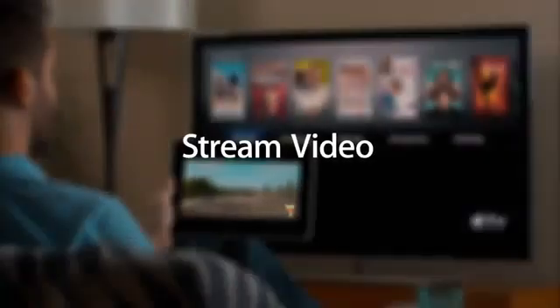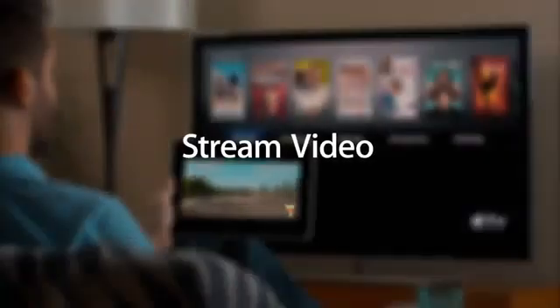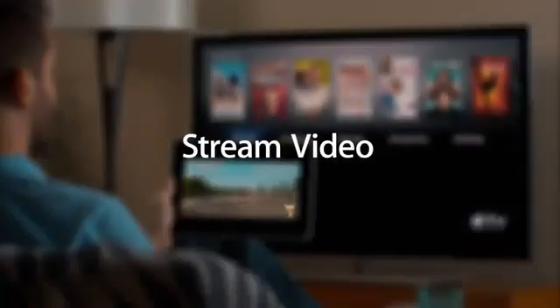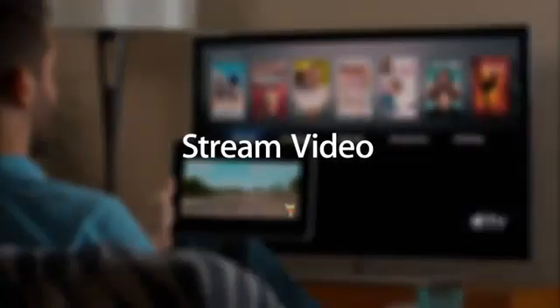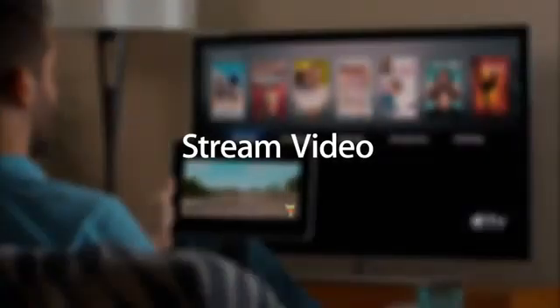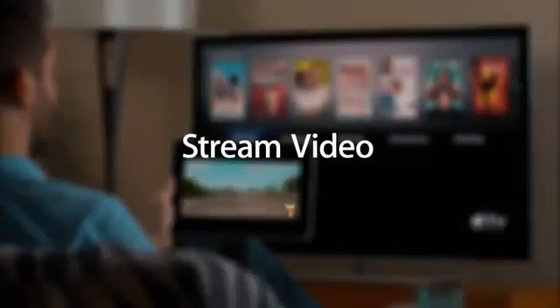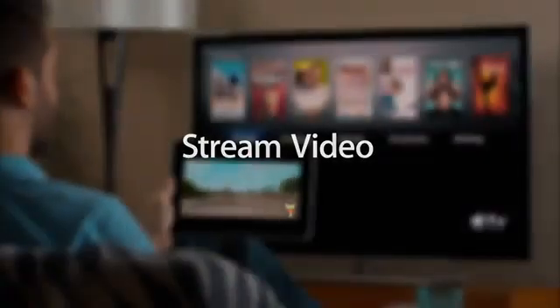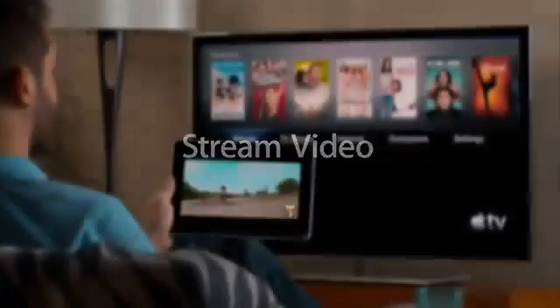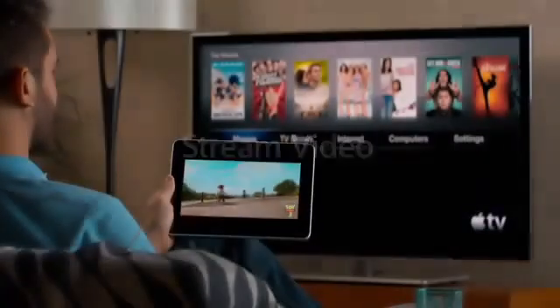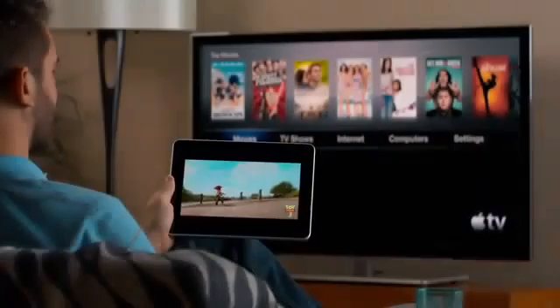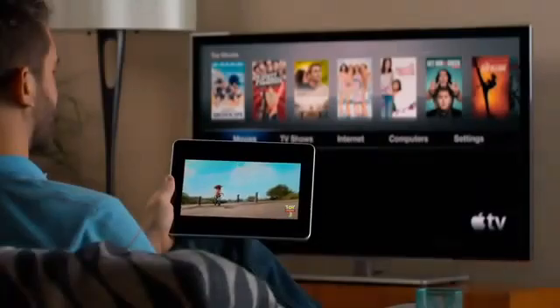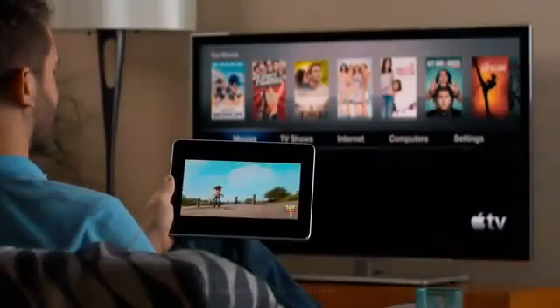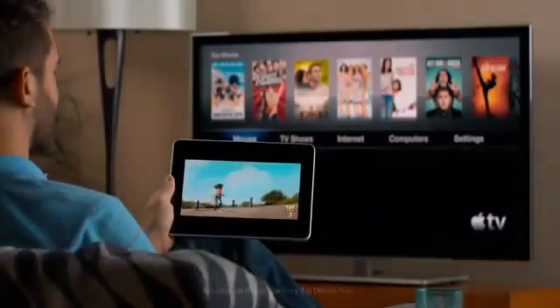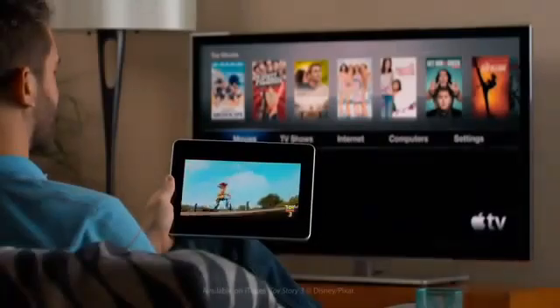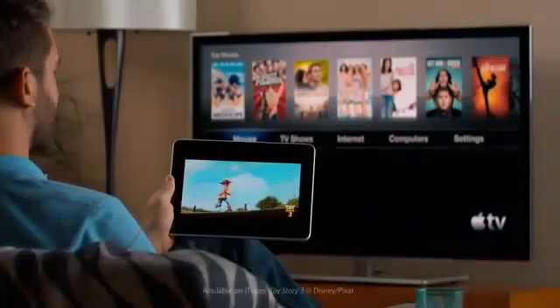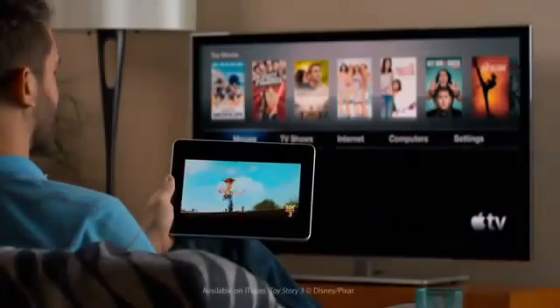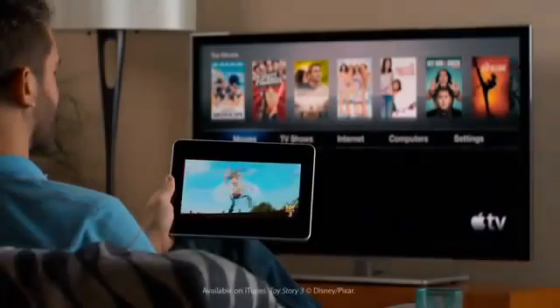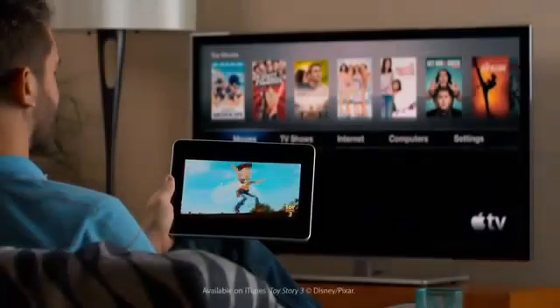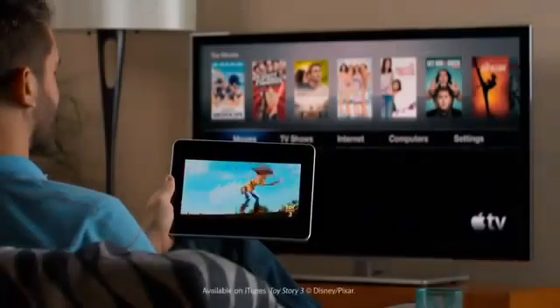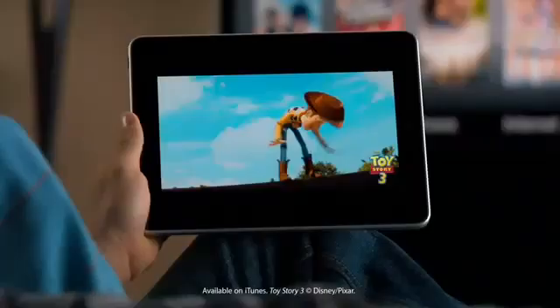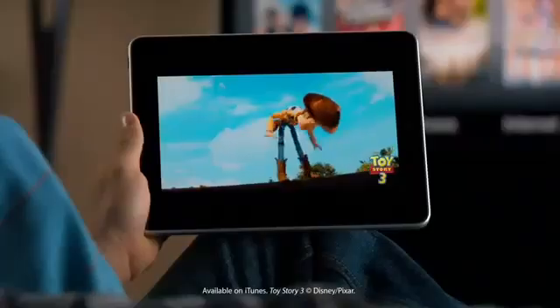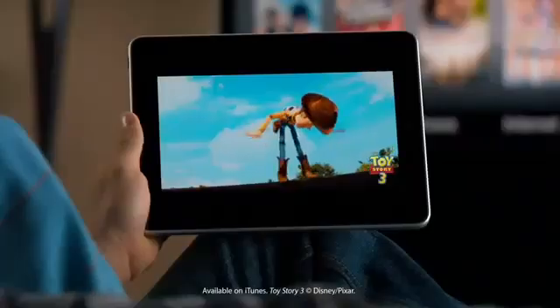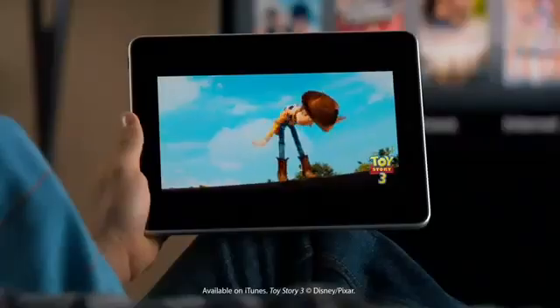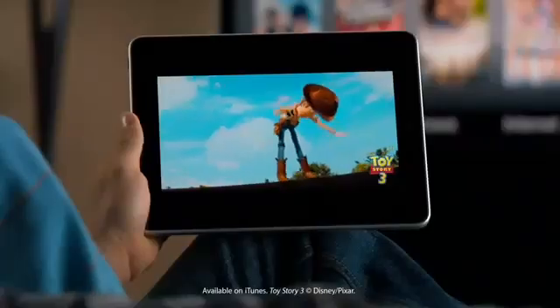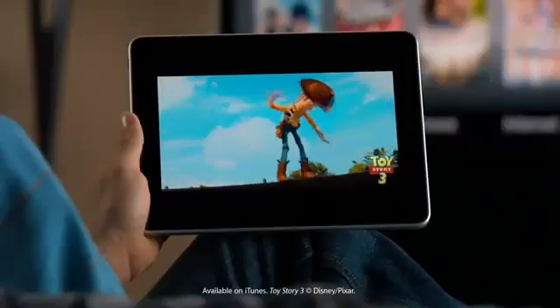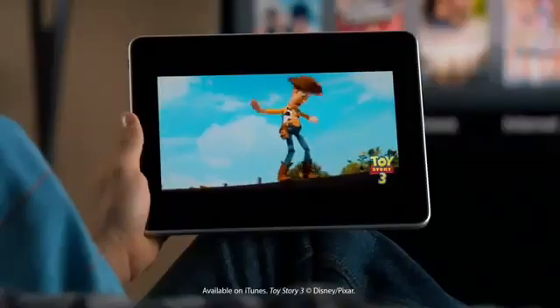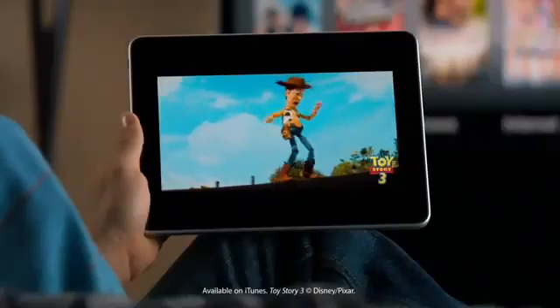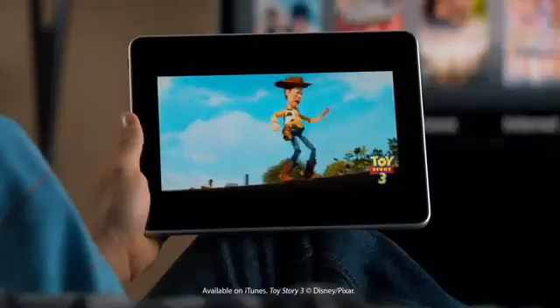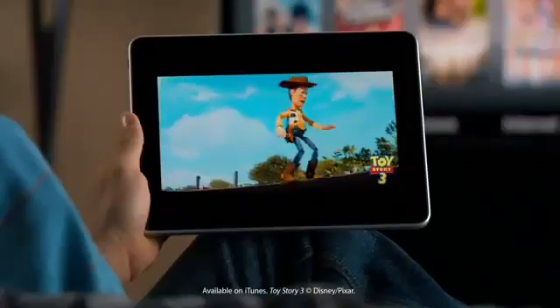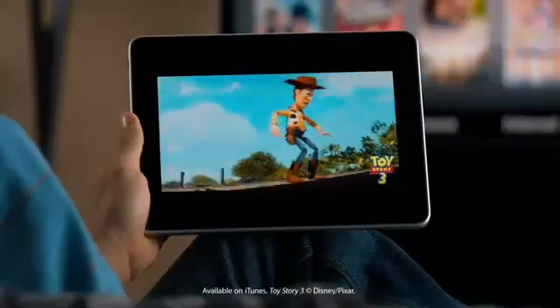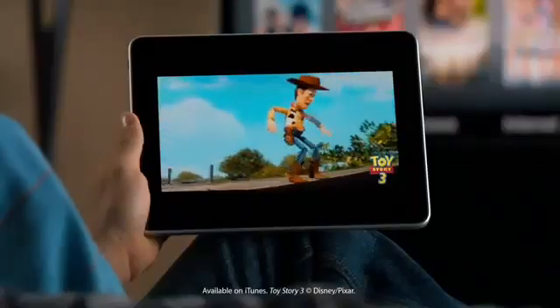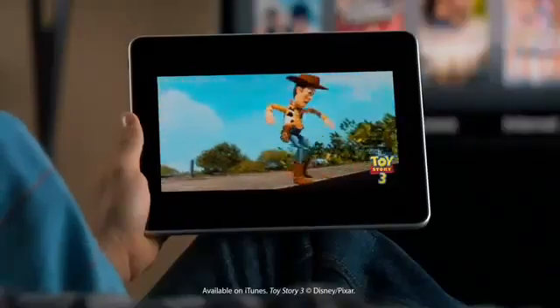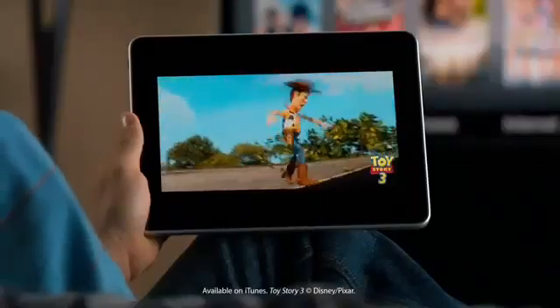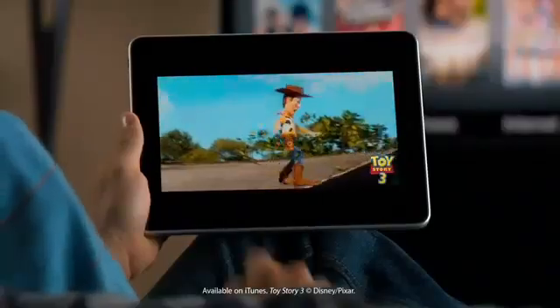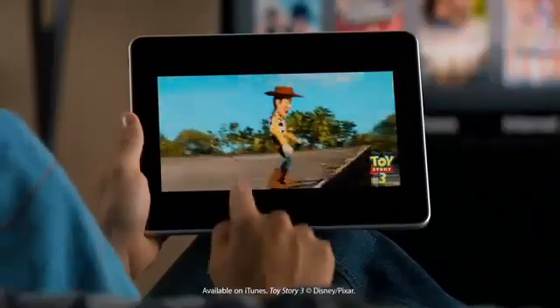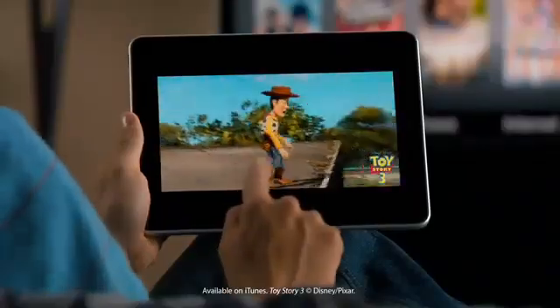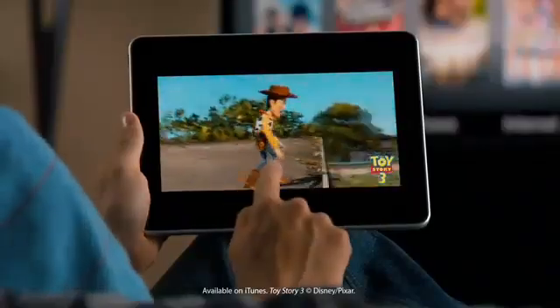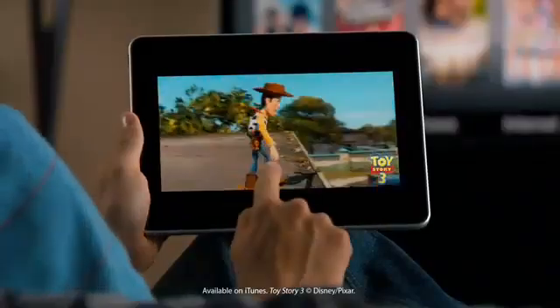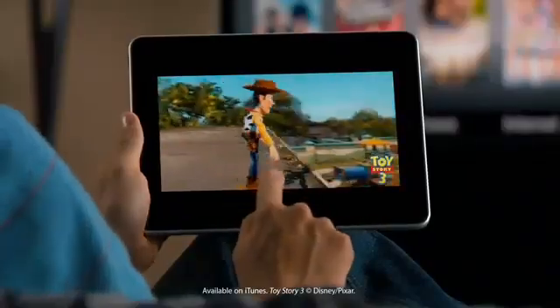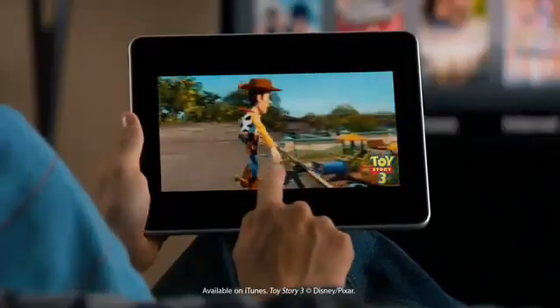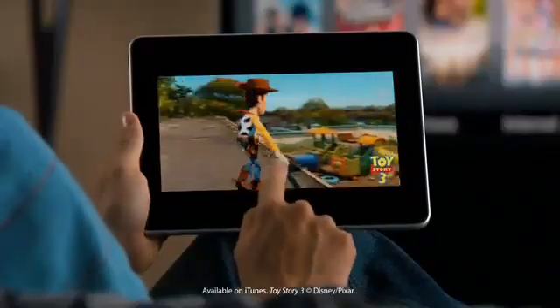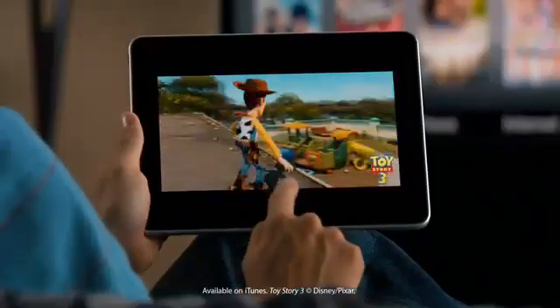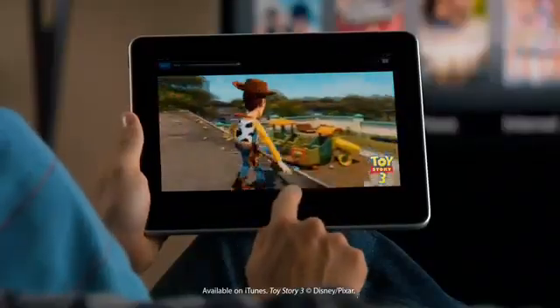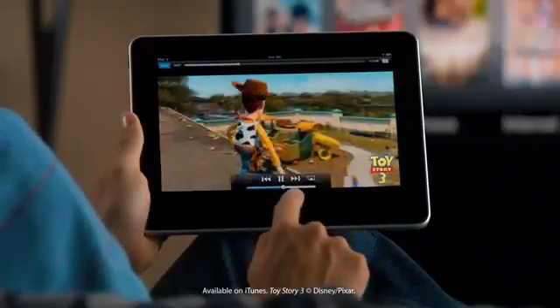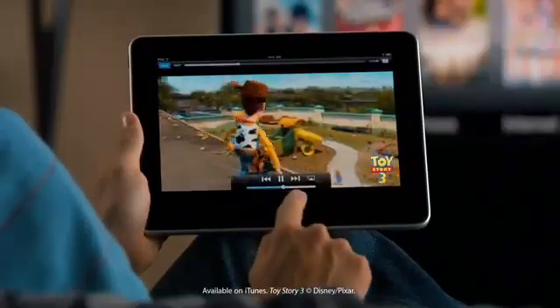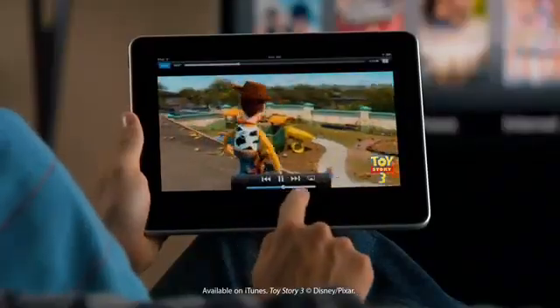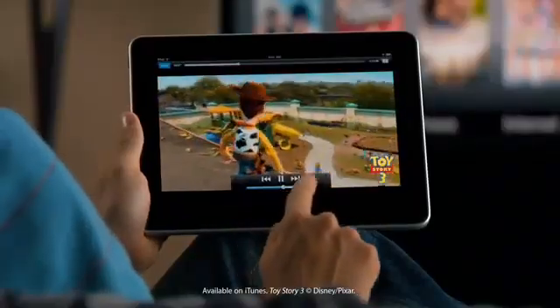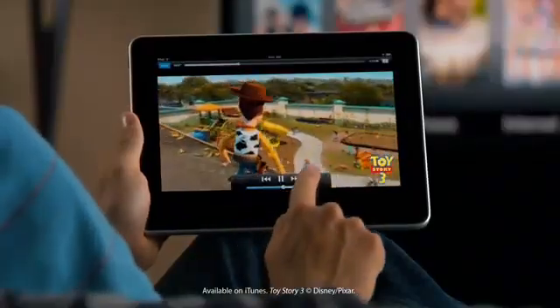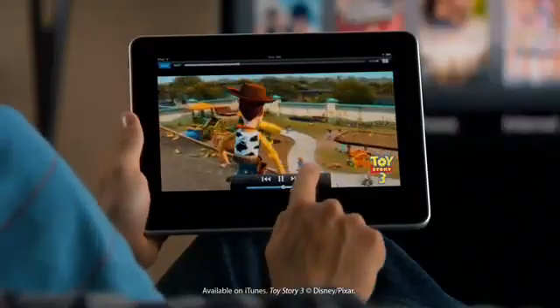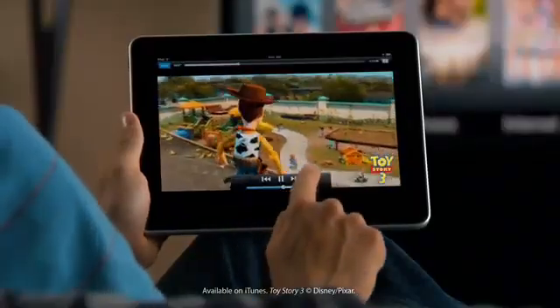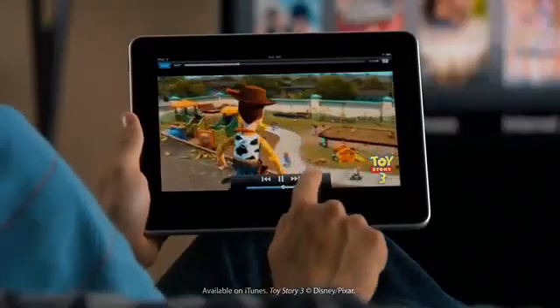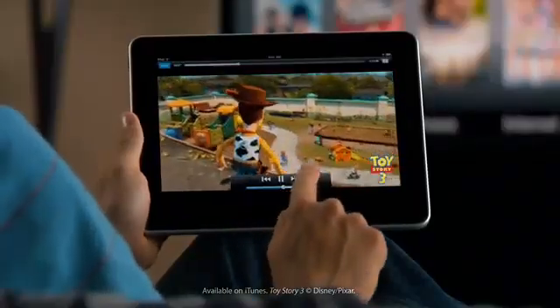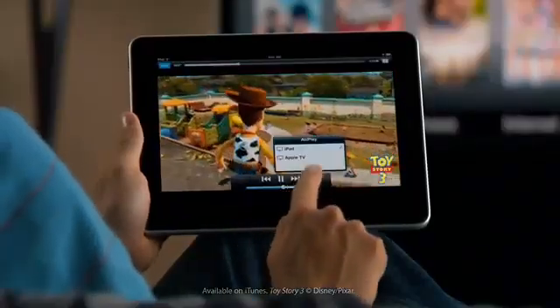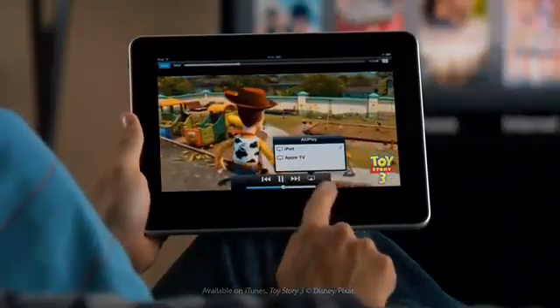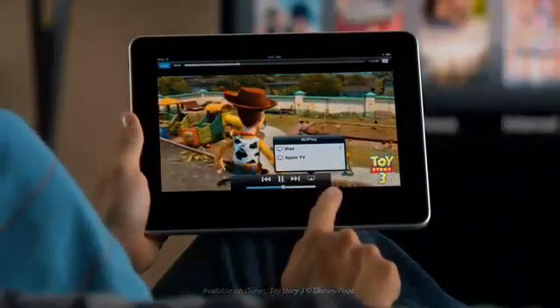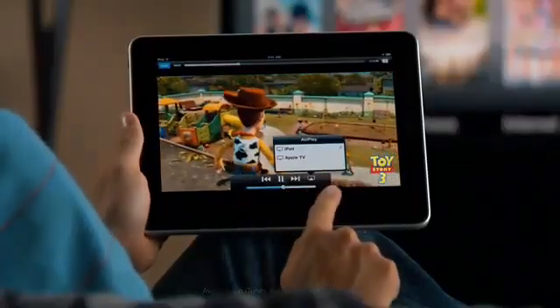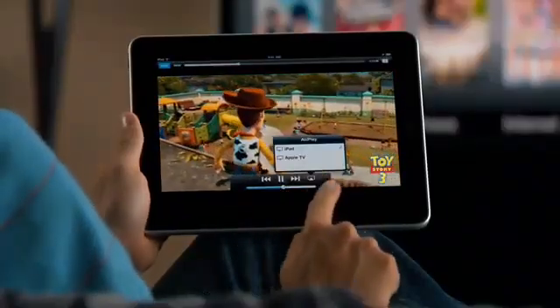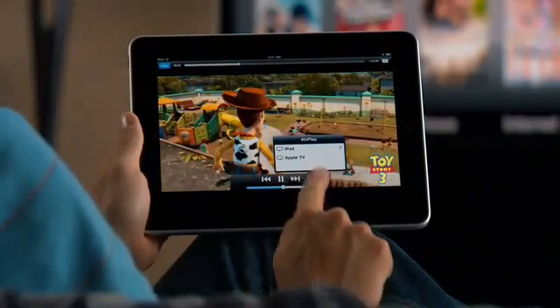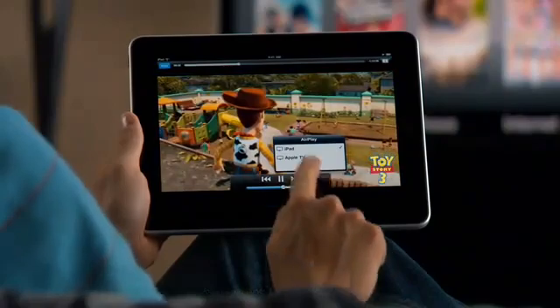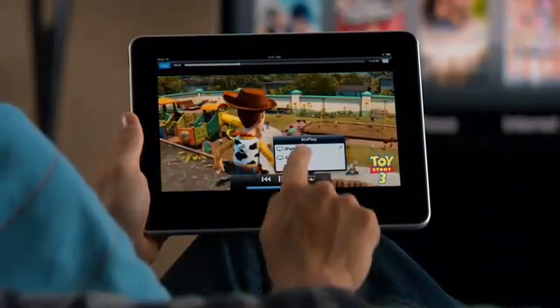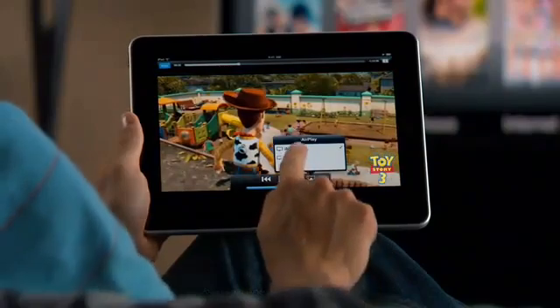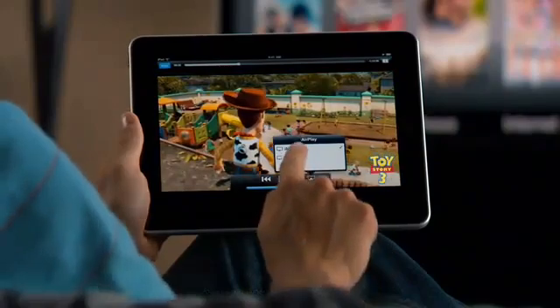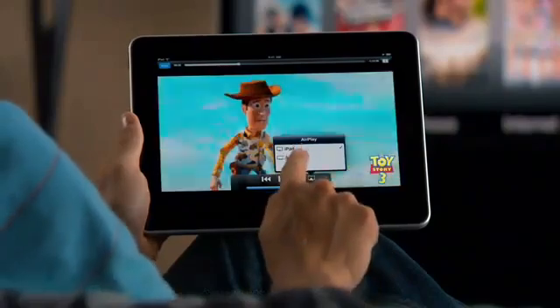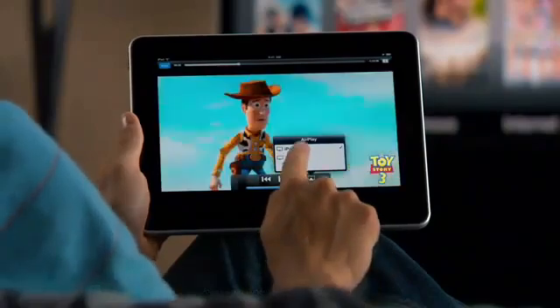Let's say you're watching a movie on your iPad and you want to see it on your HDTV. Just tap here and your movie is streamed instantly.